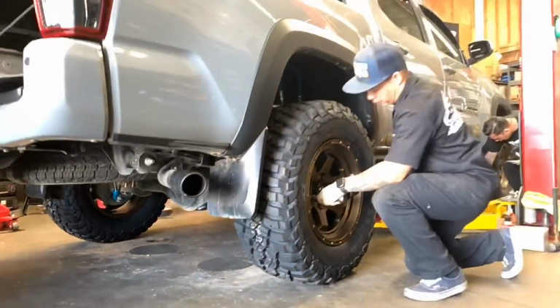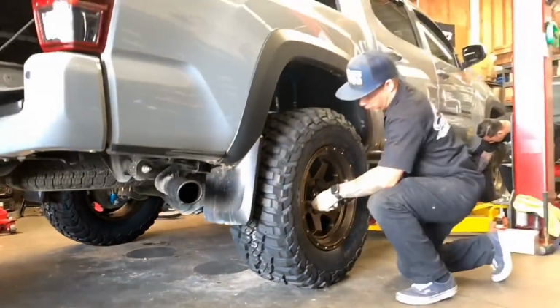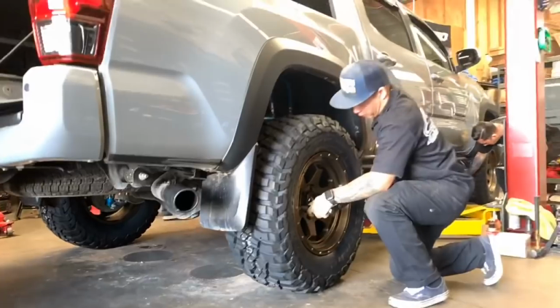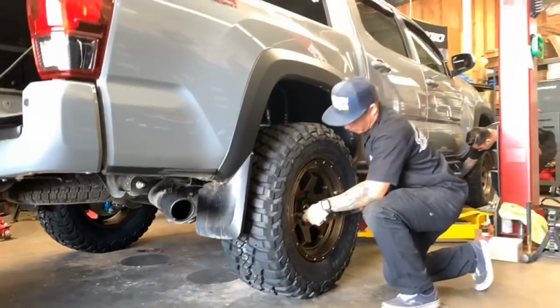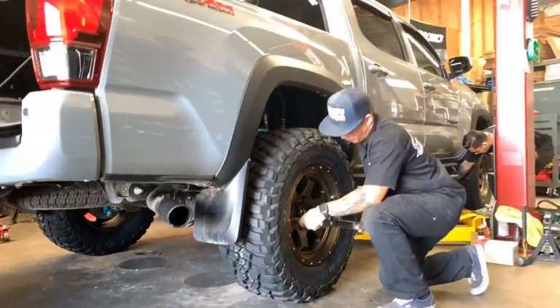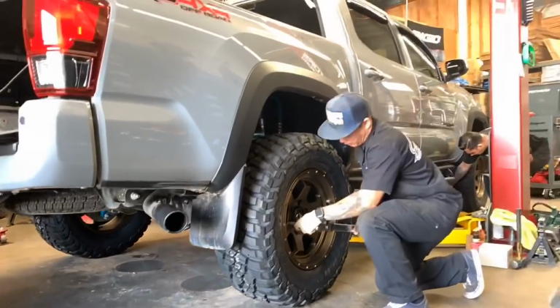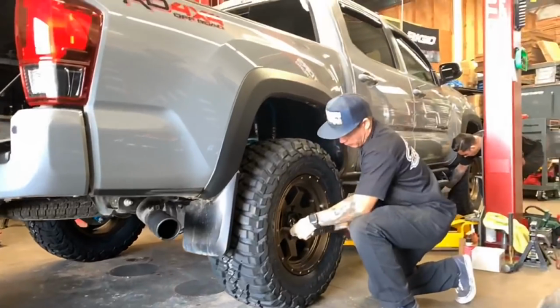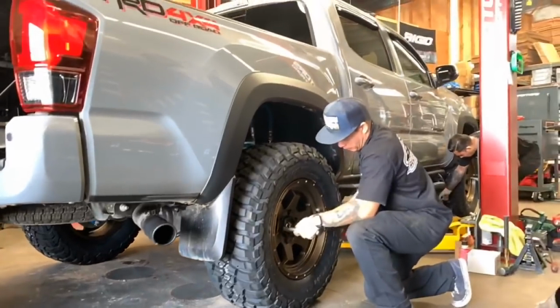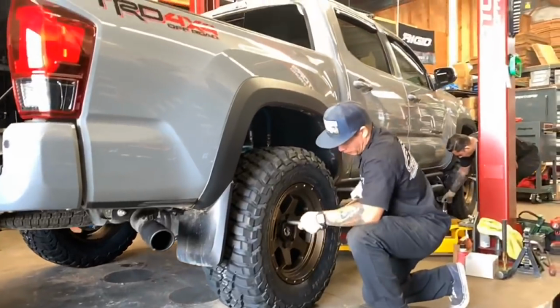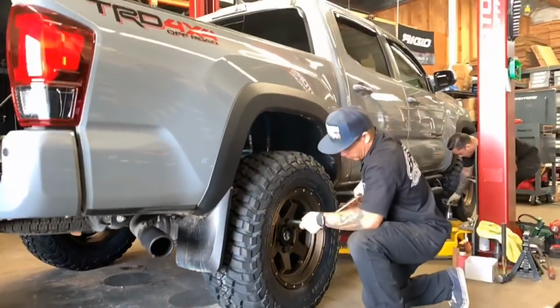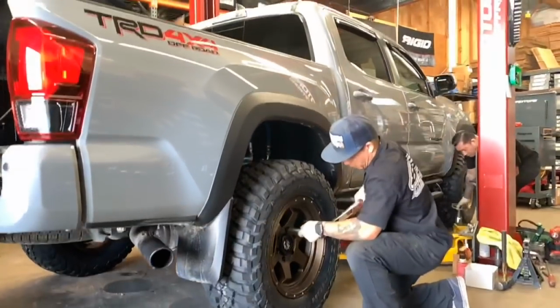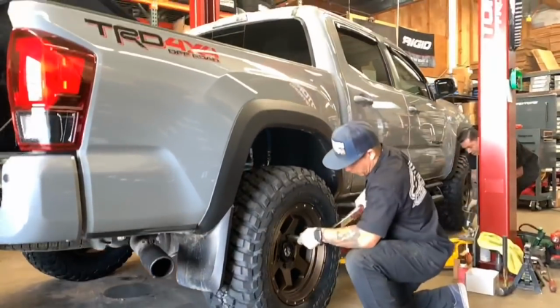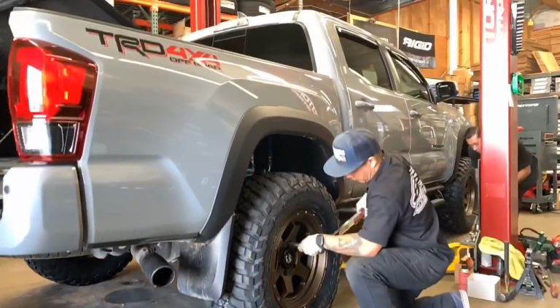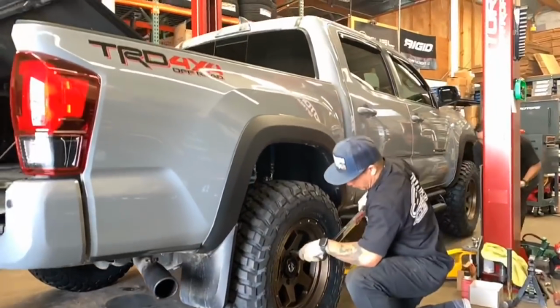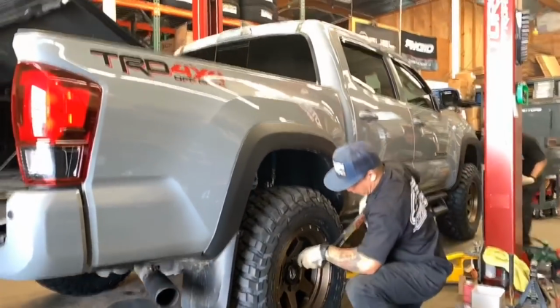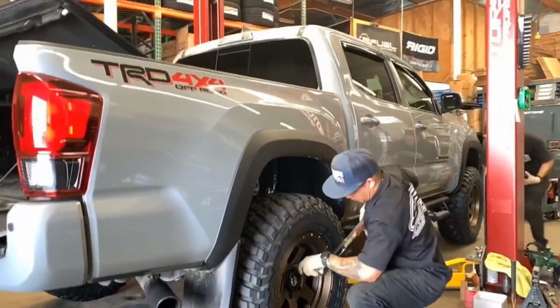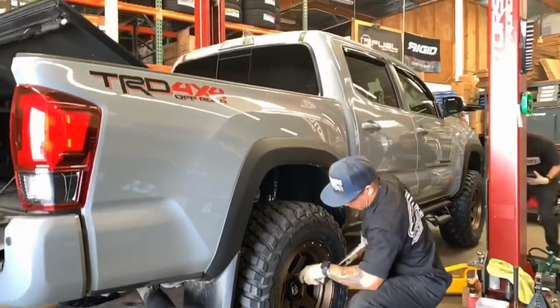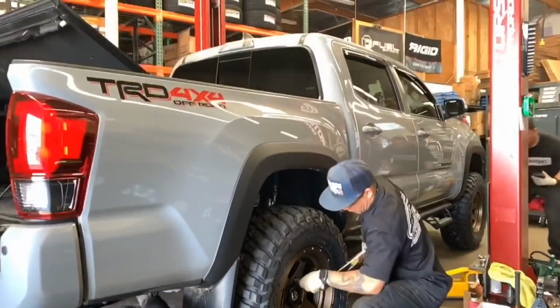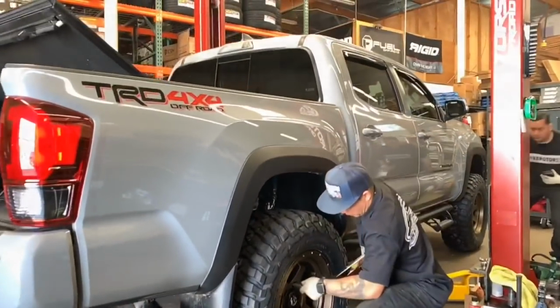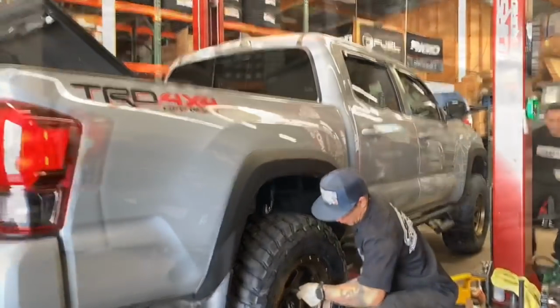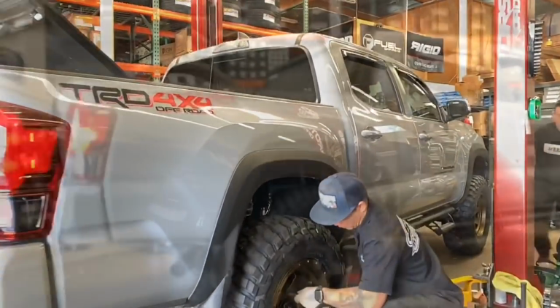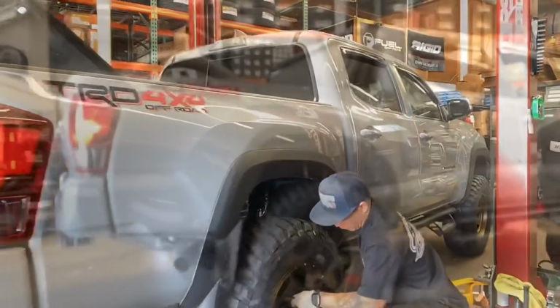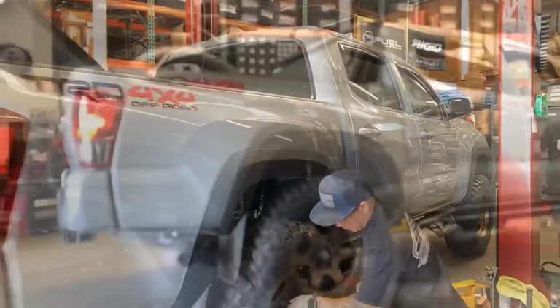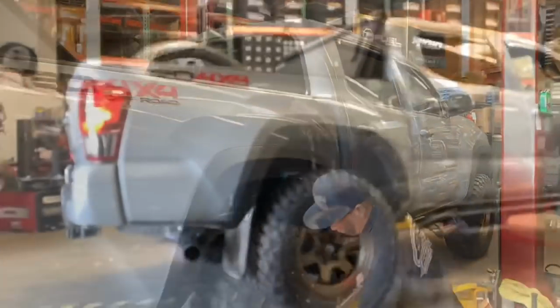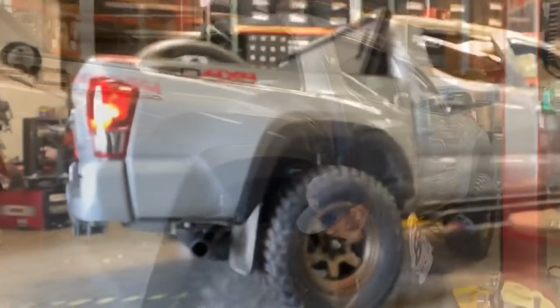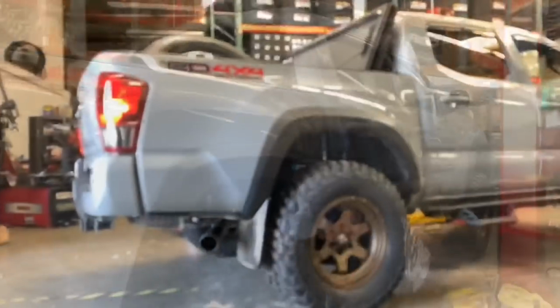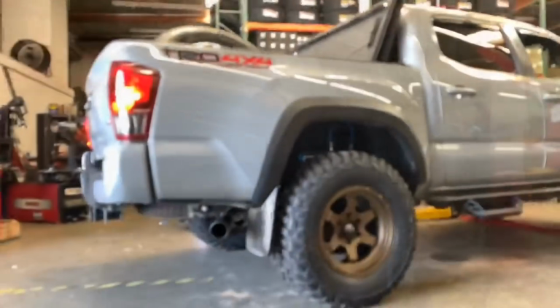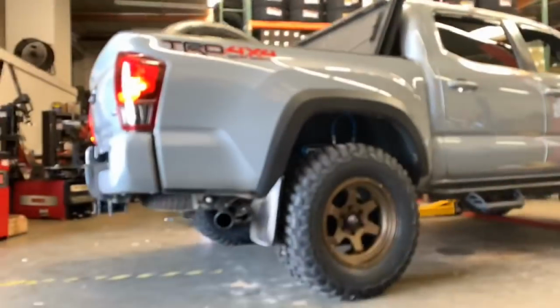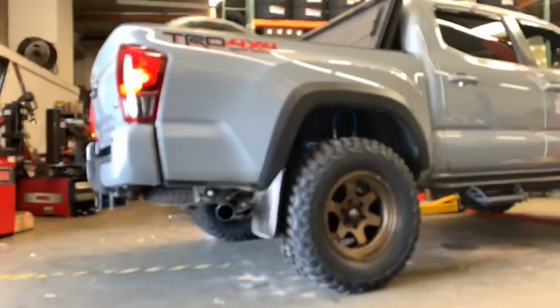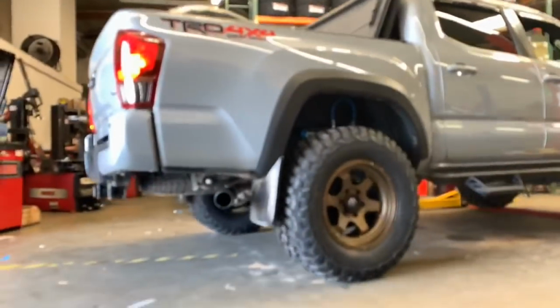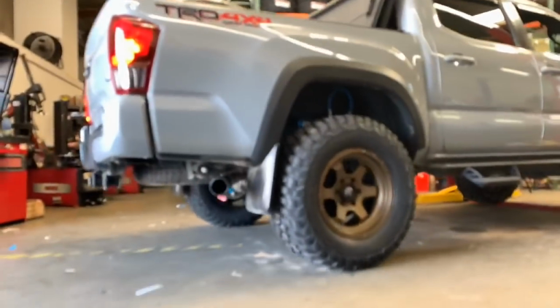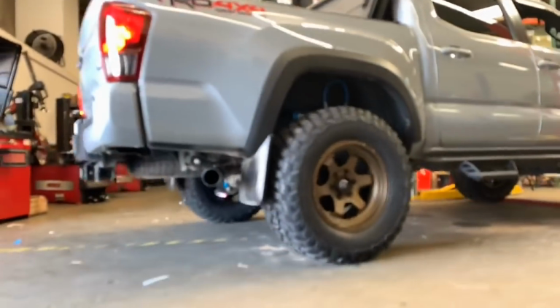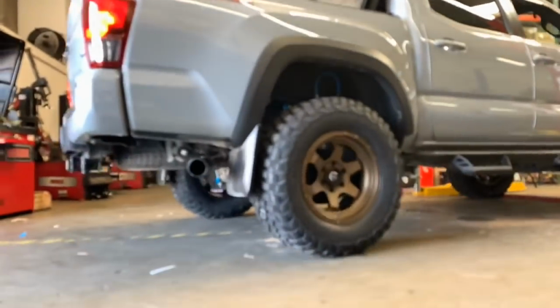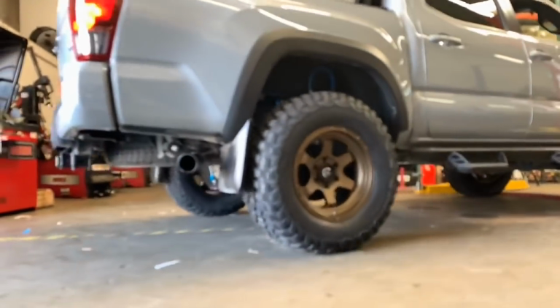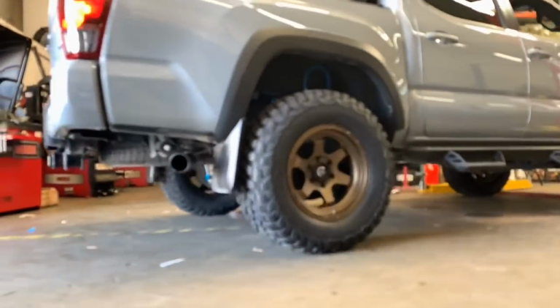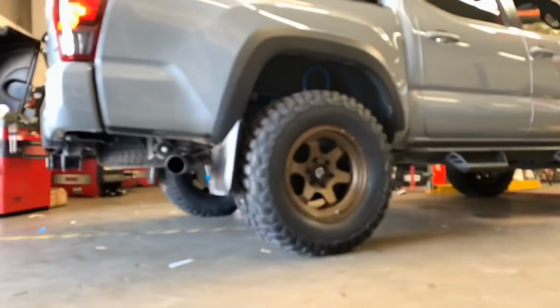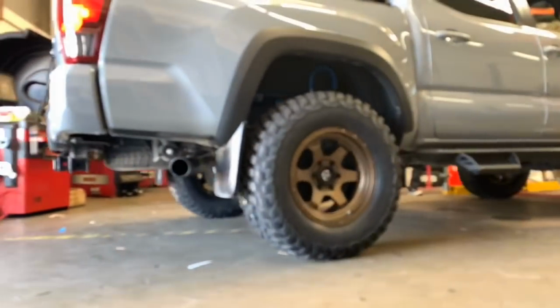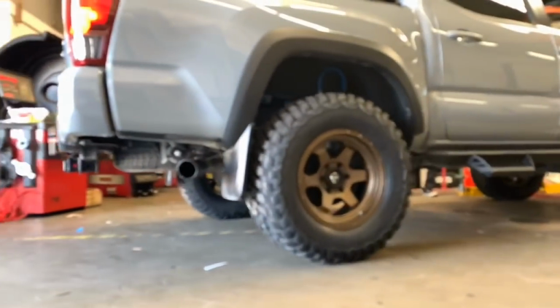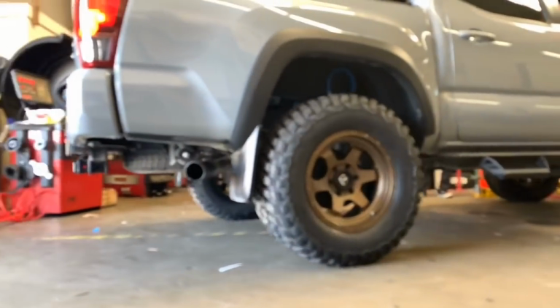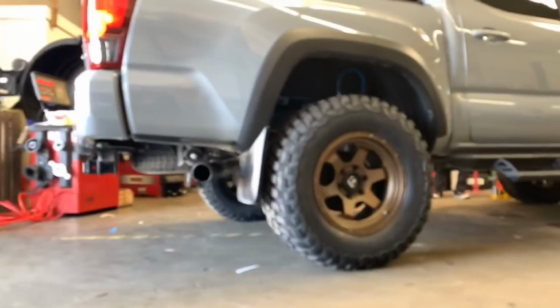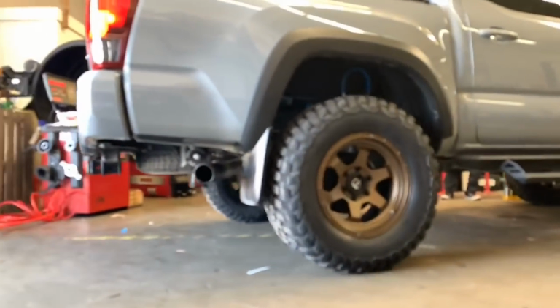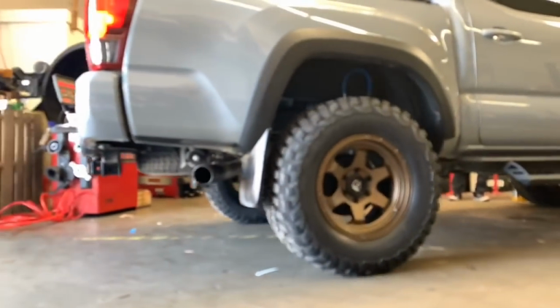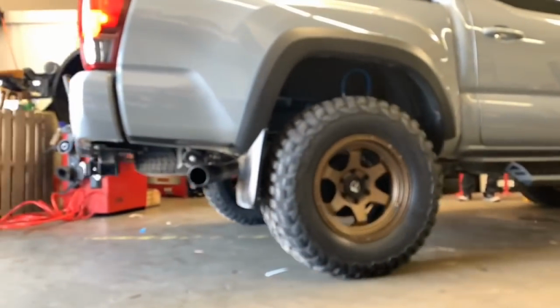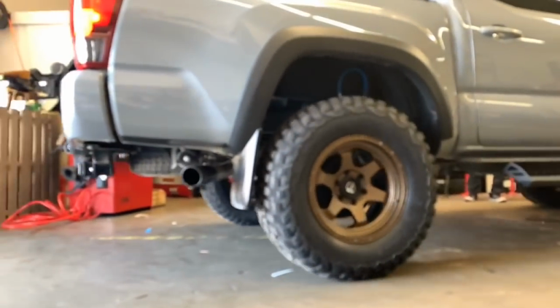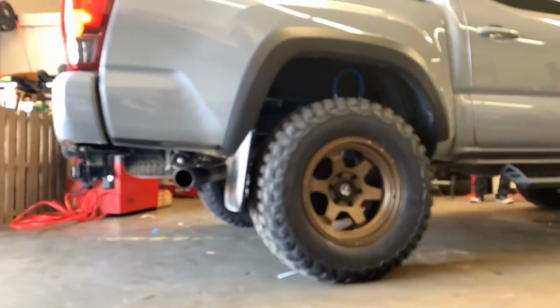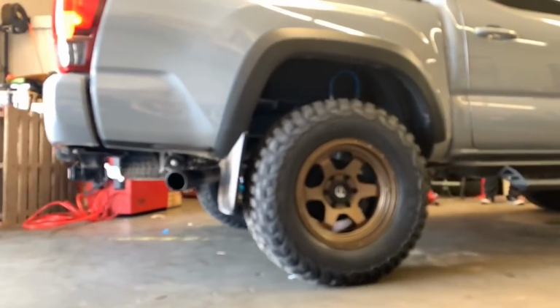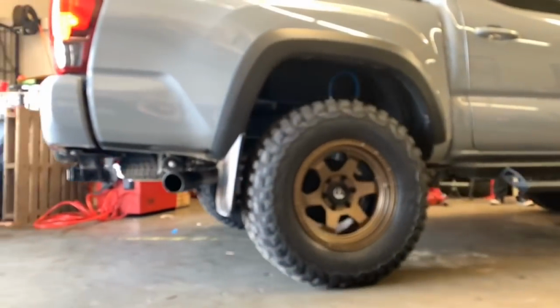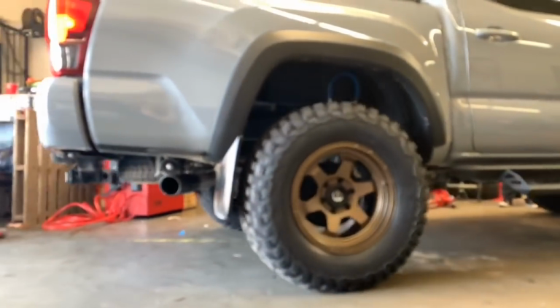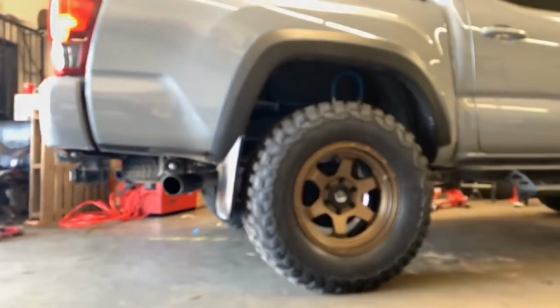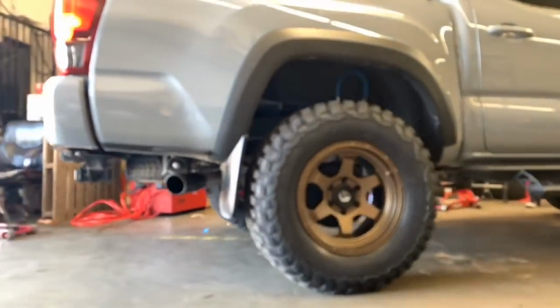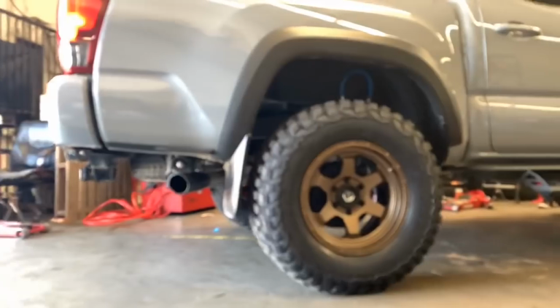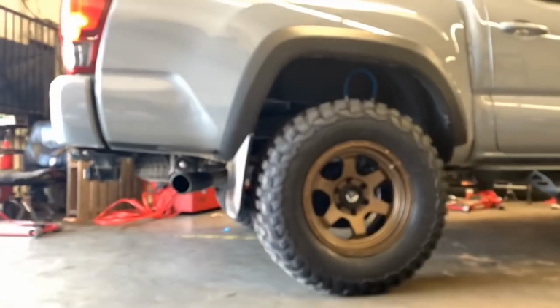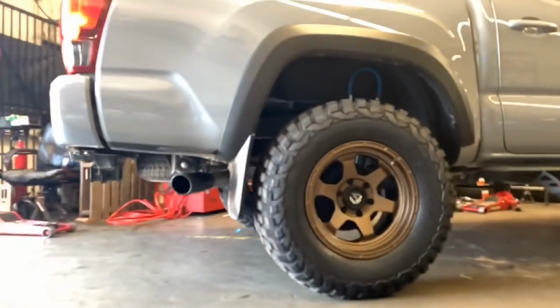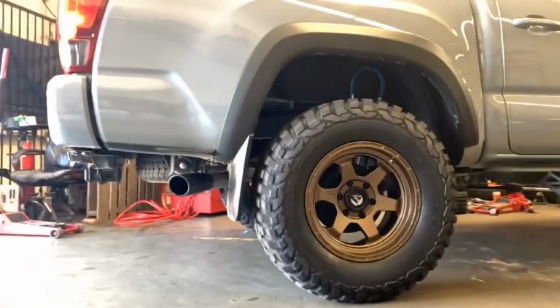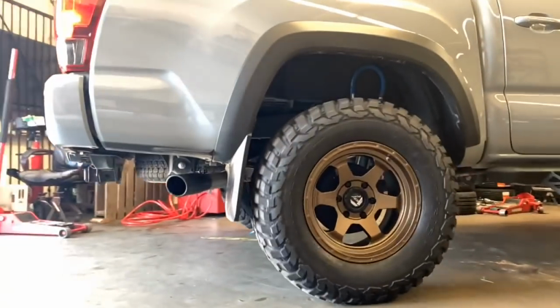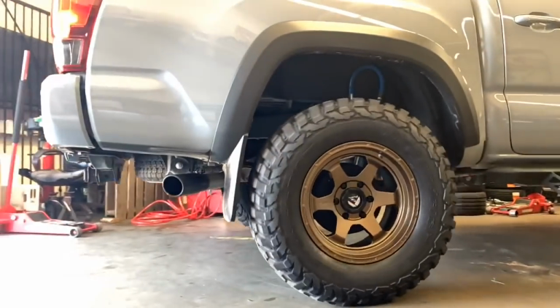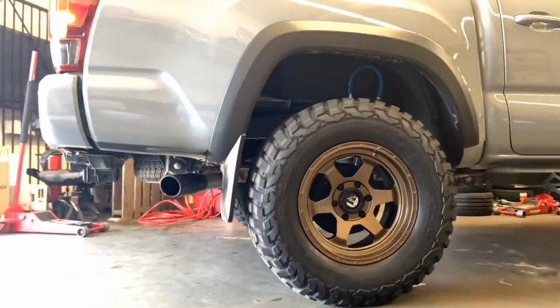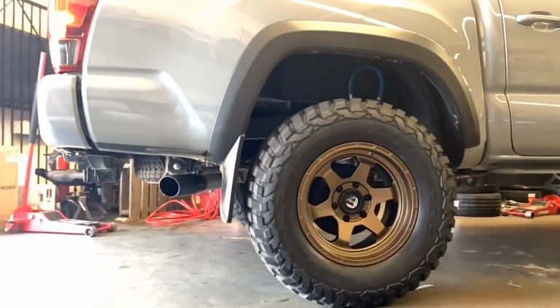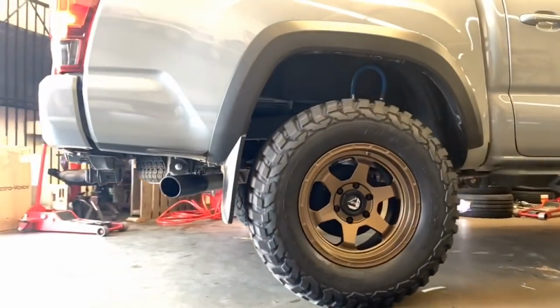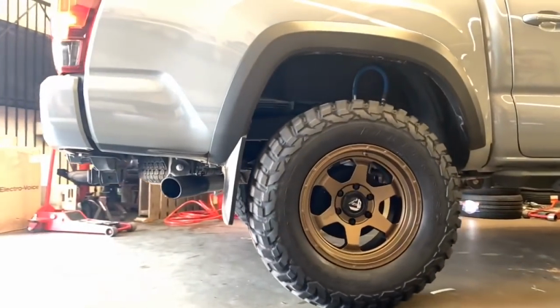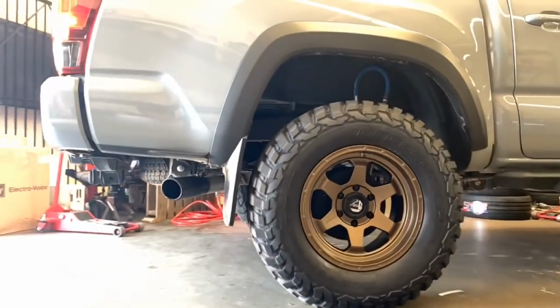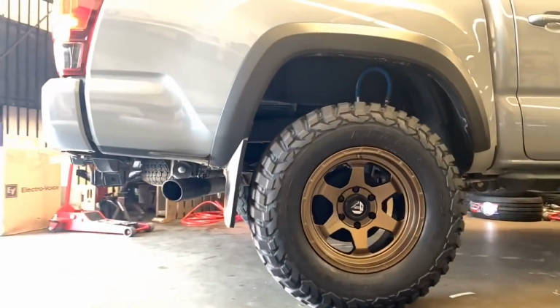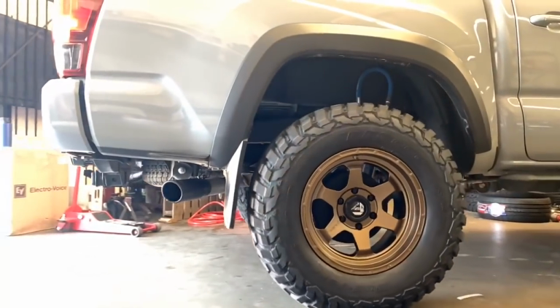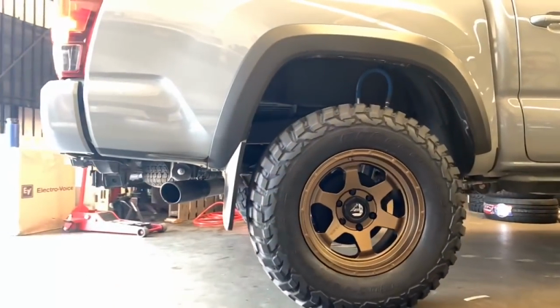After torquing down all four wheels to spec, we pull this vehicle out for a quick test drive before we deliver it to the customer.